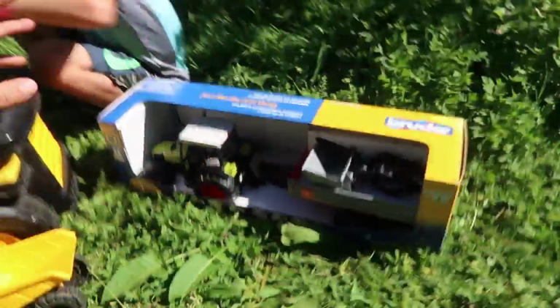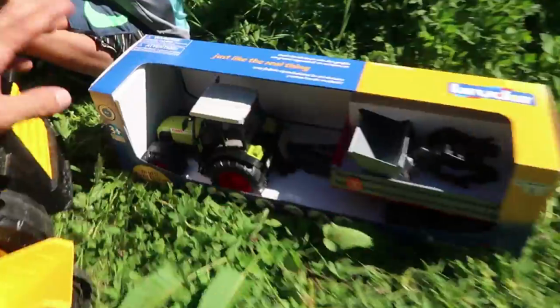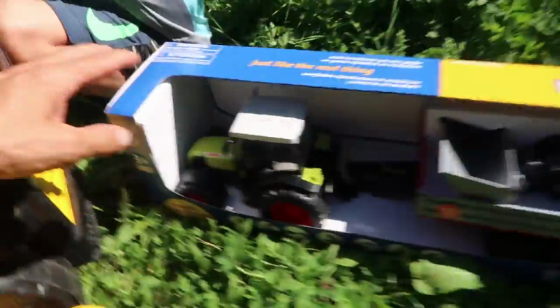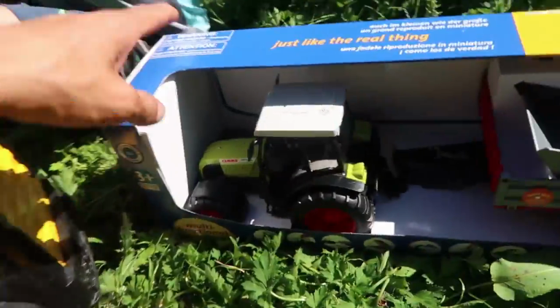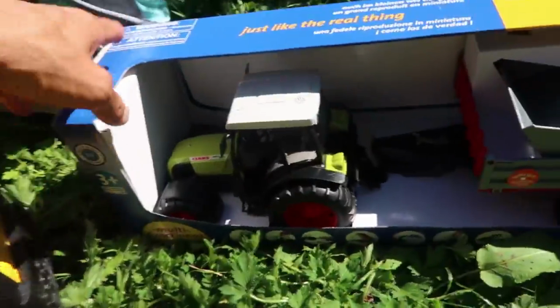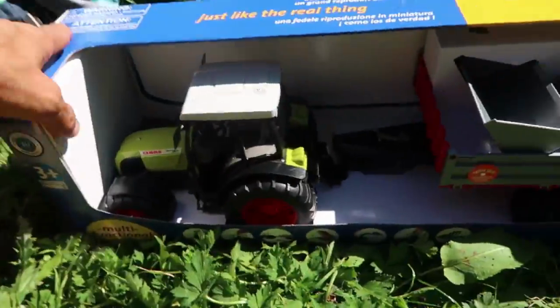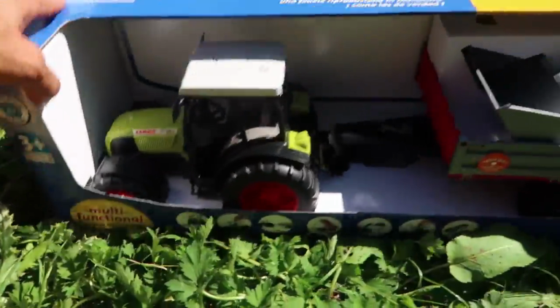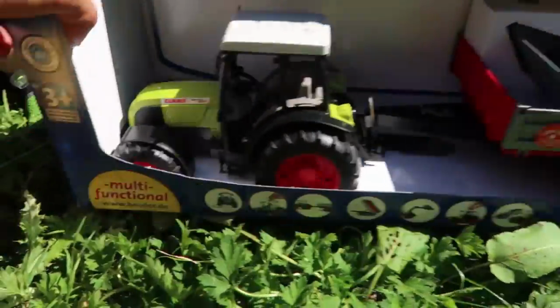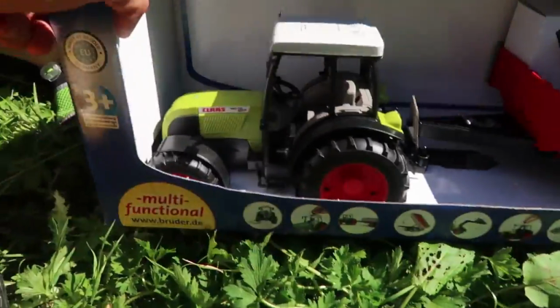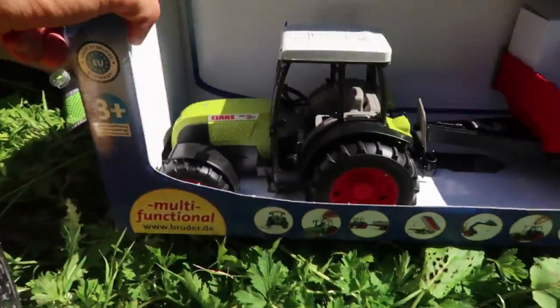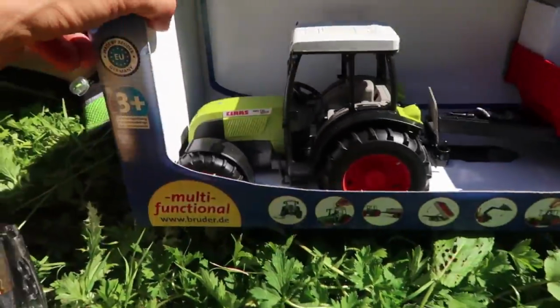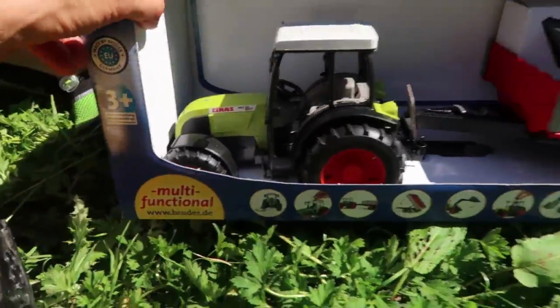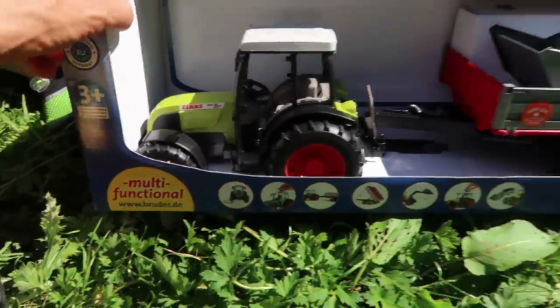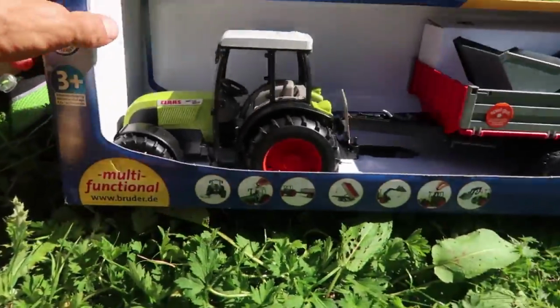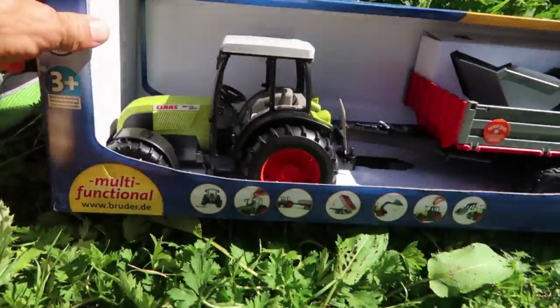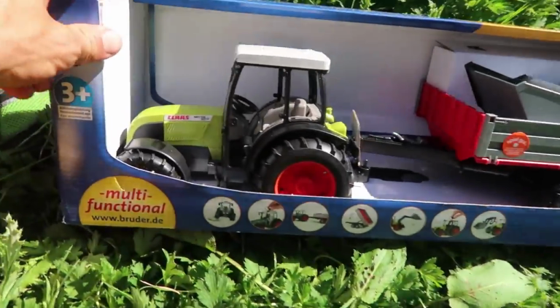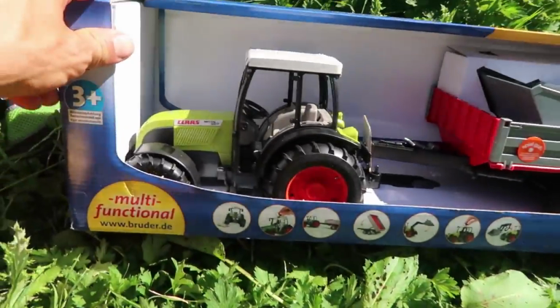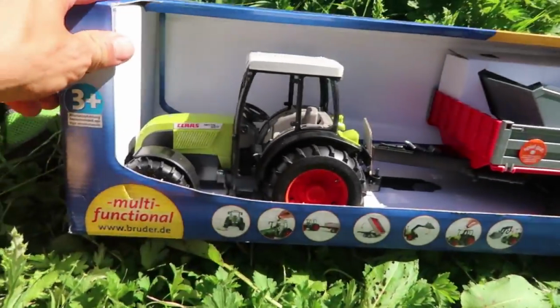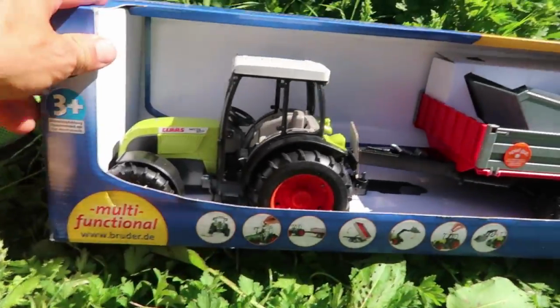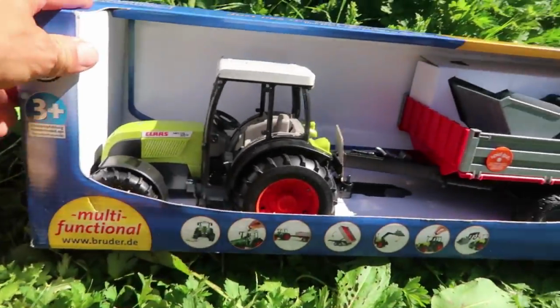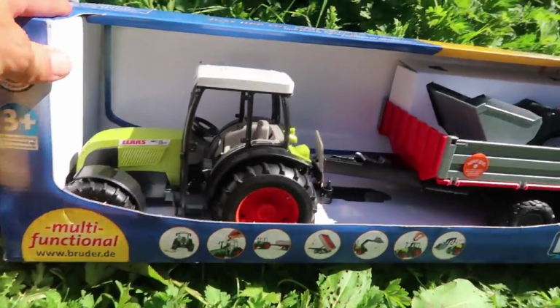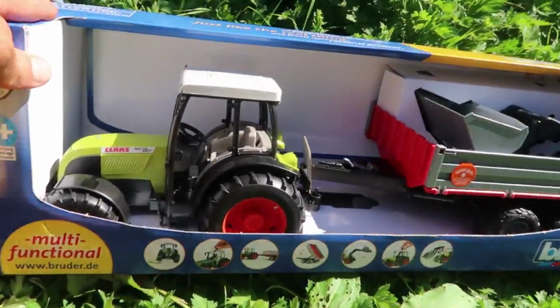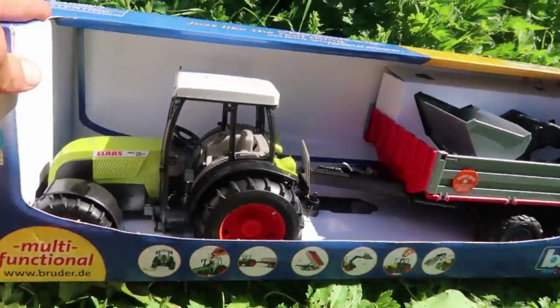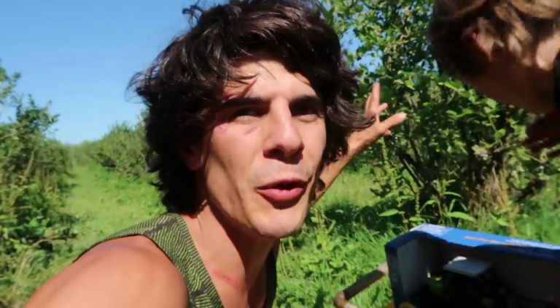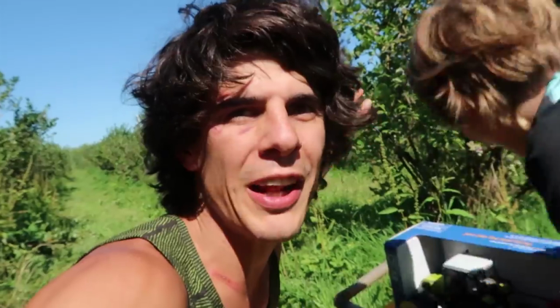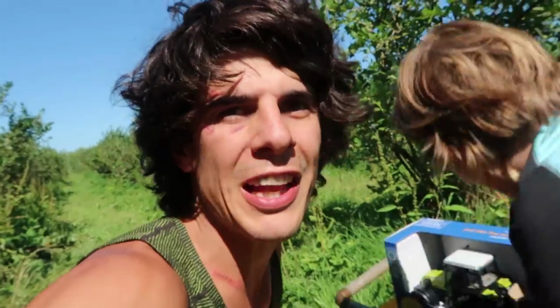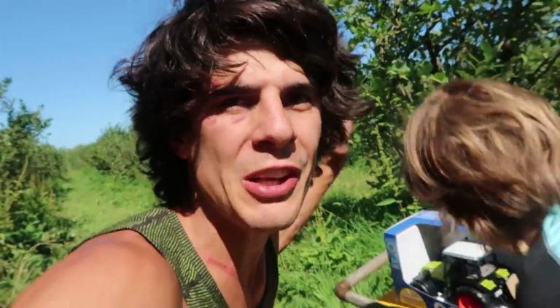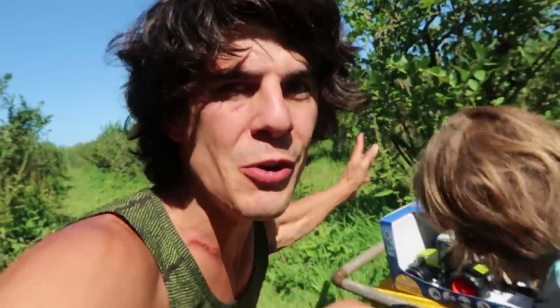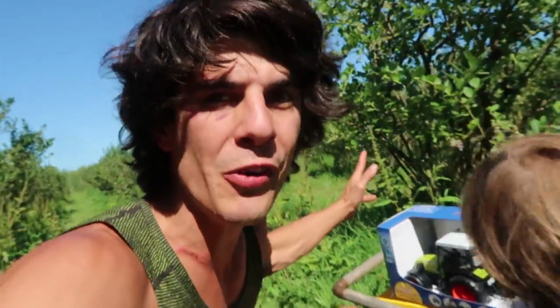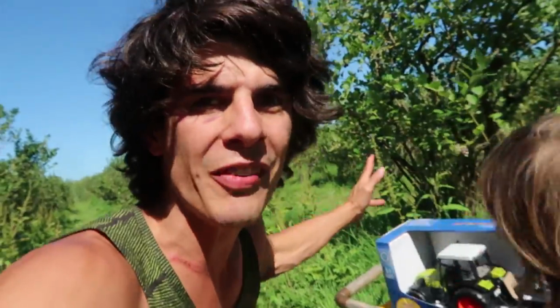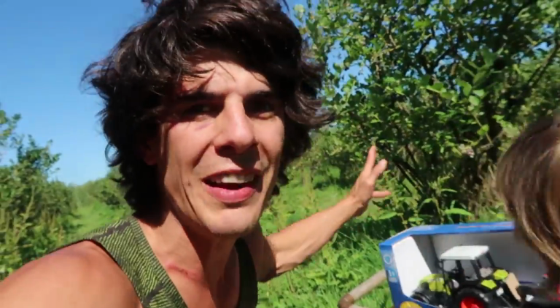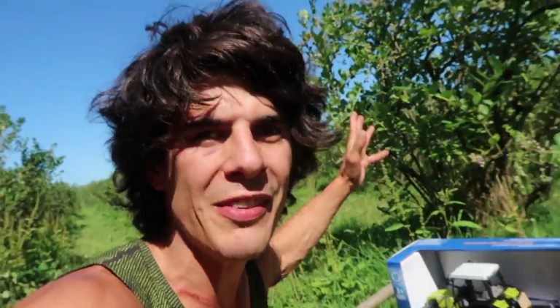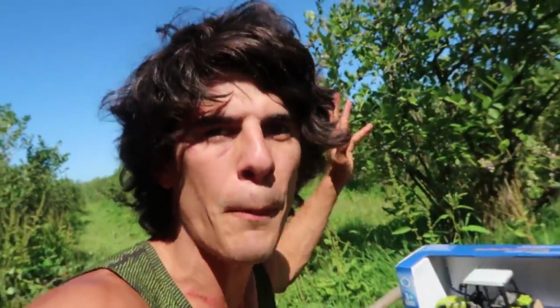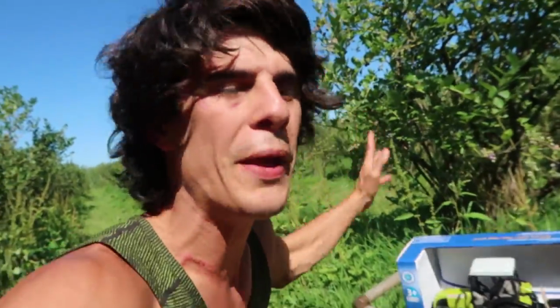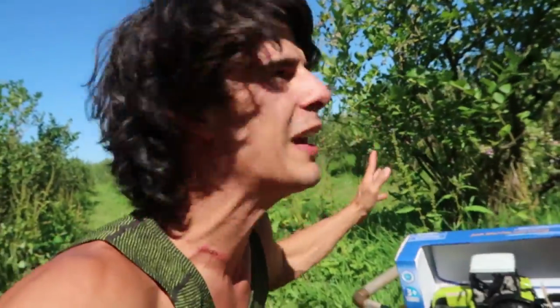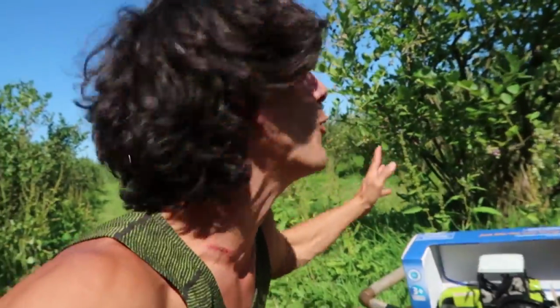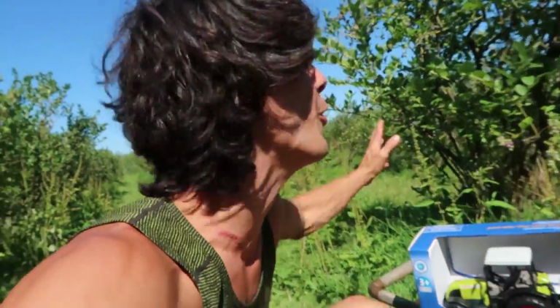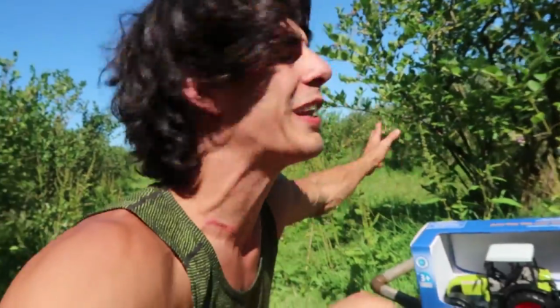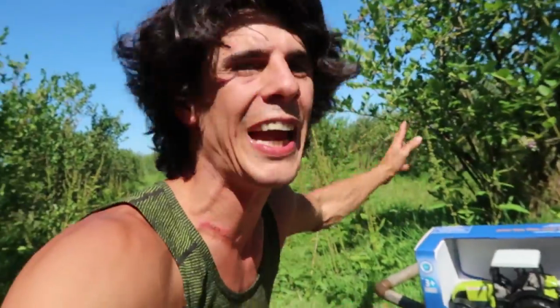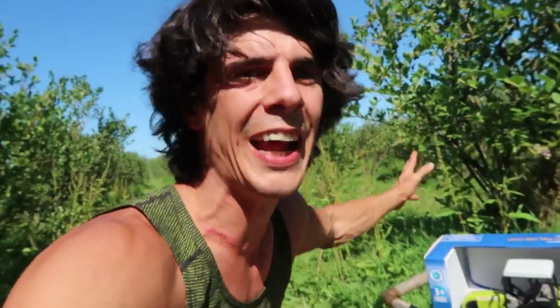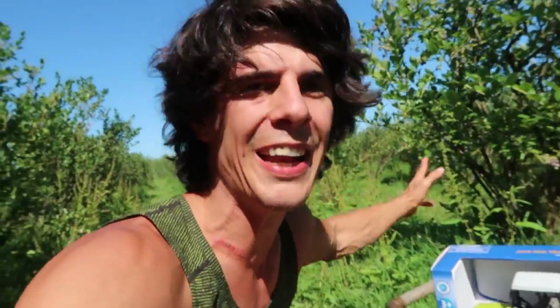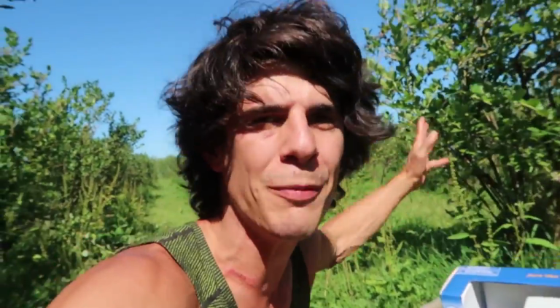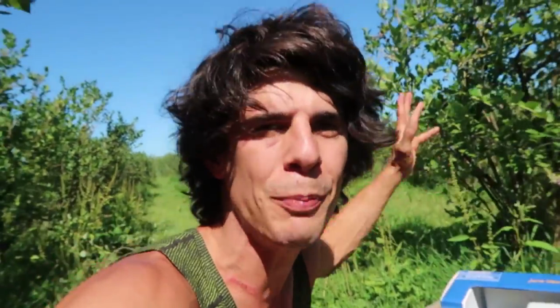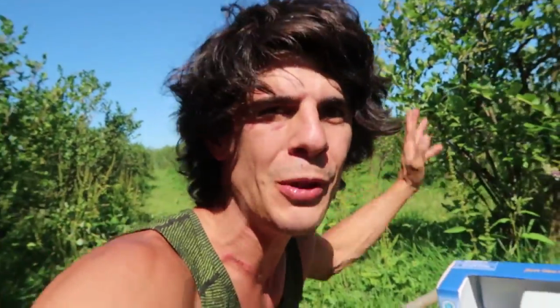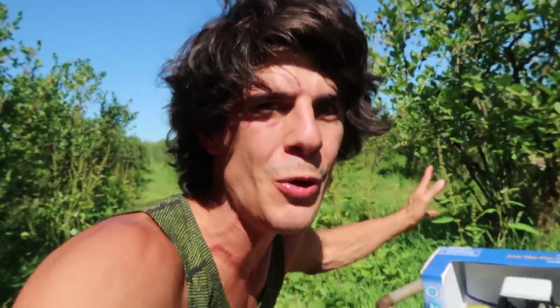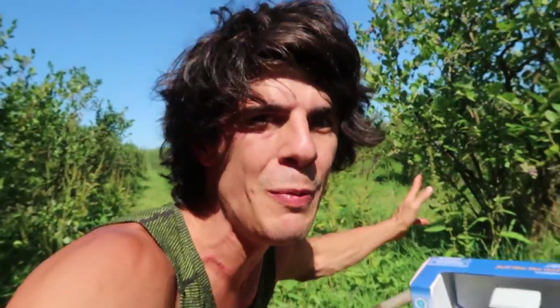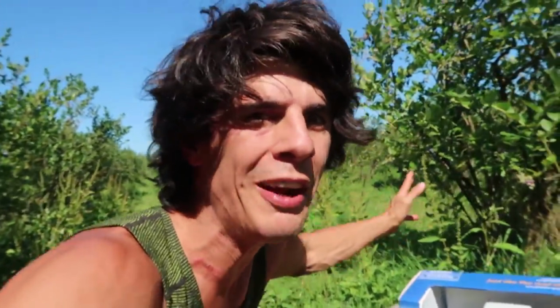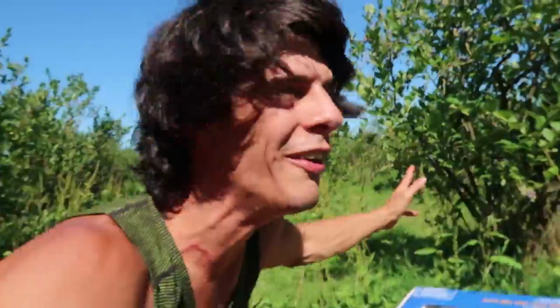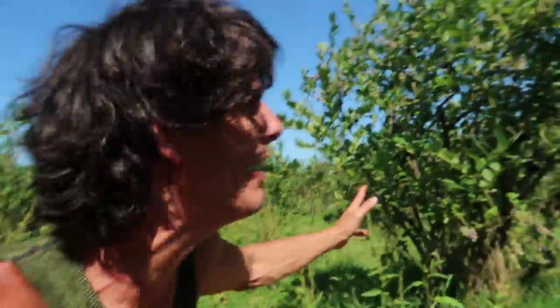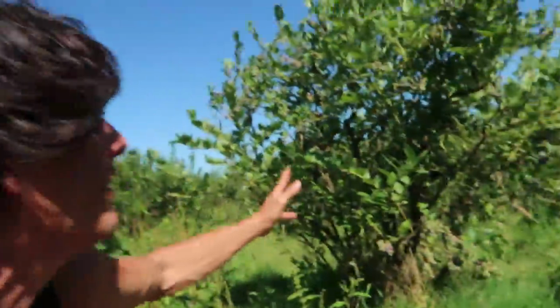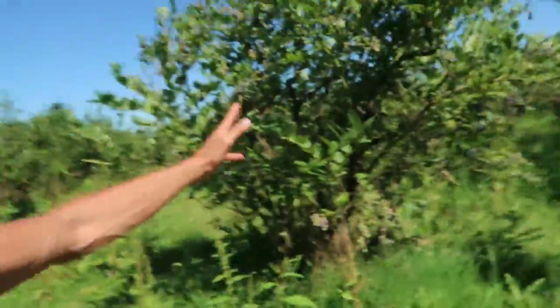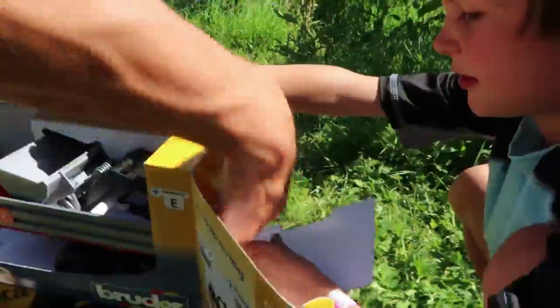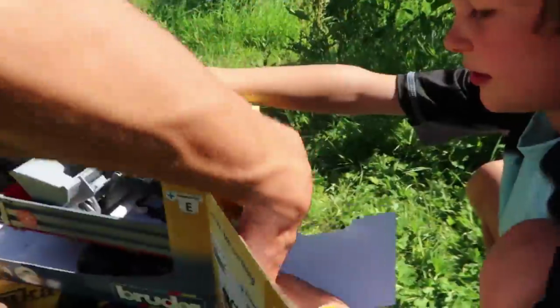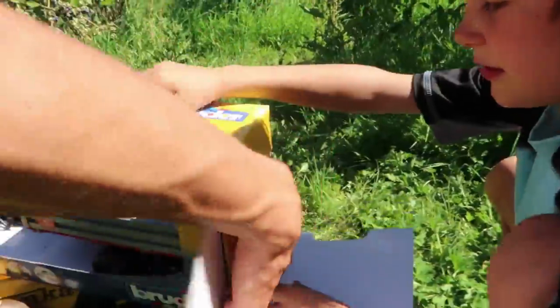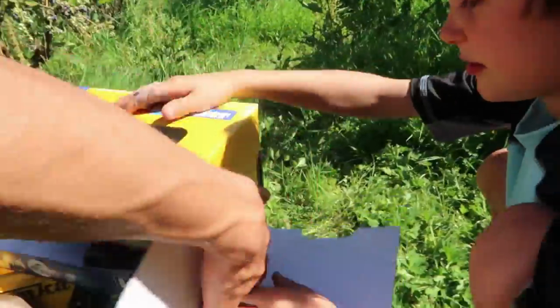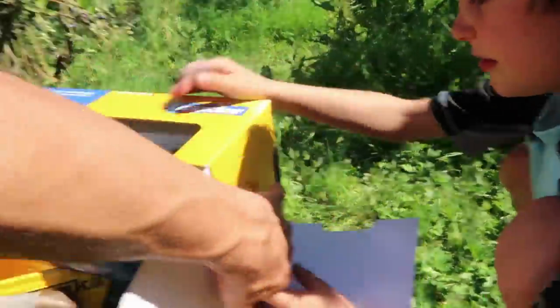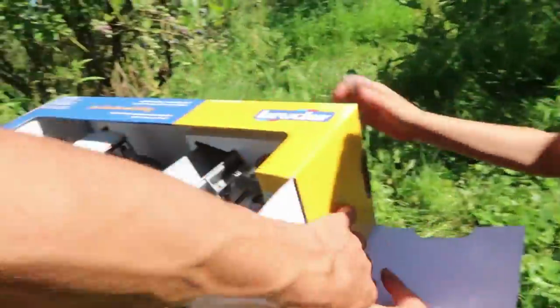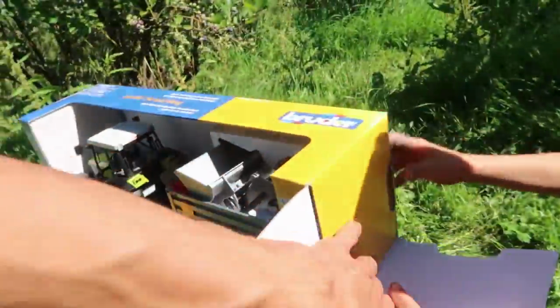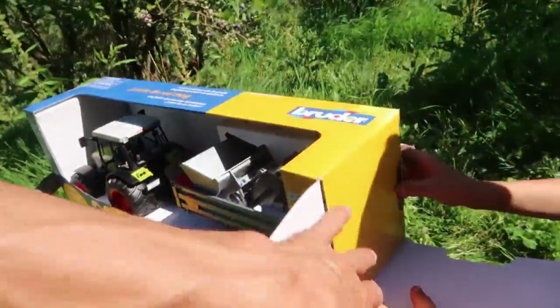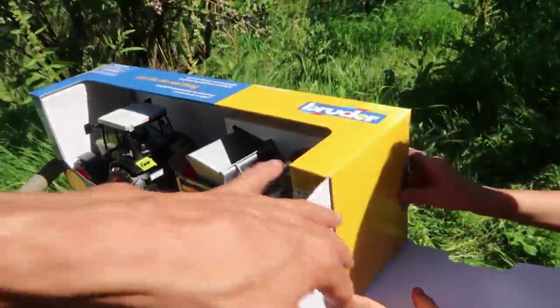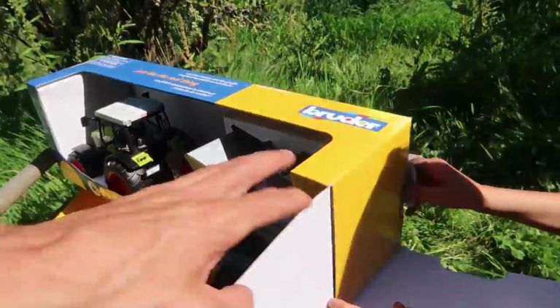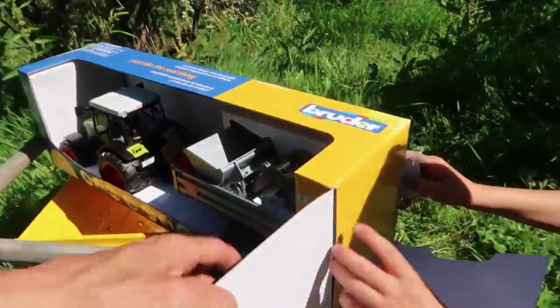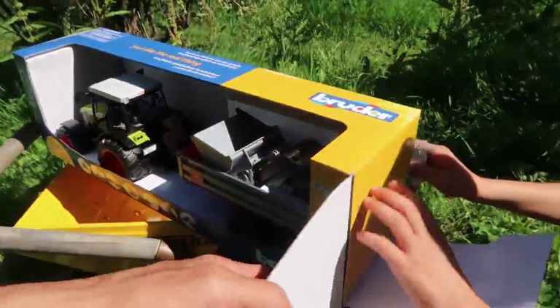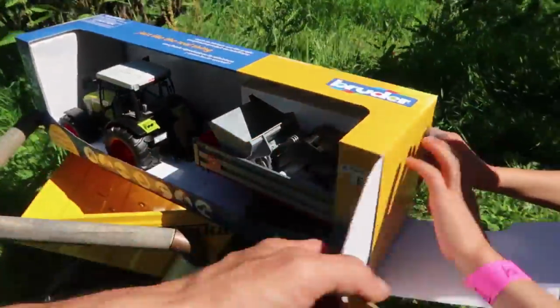We have a new brooder truck here. We're going to use it to pick organic blueberries. Open that truck up, bro.